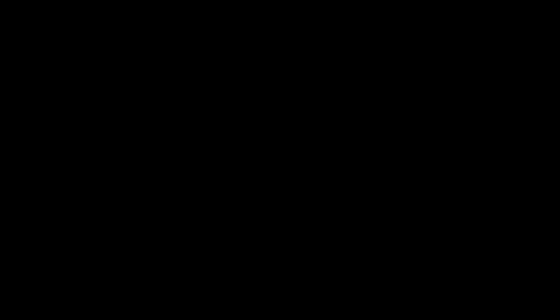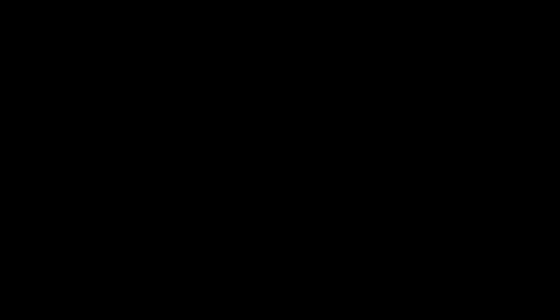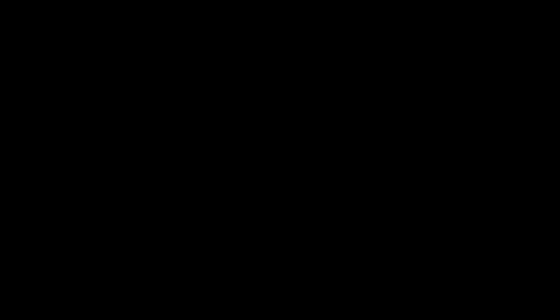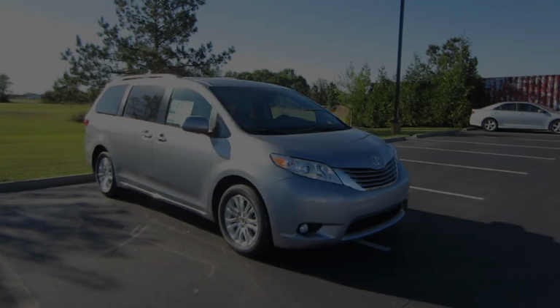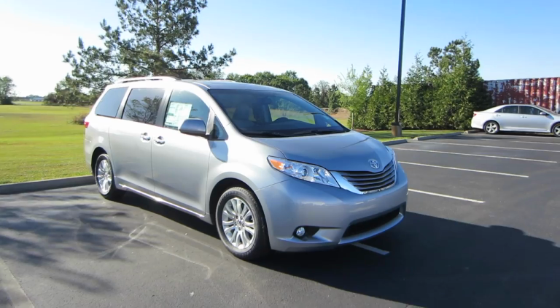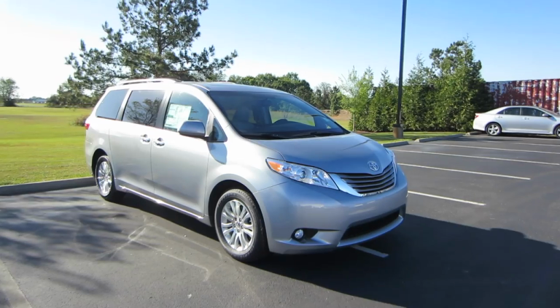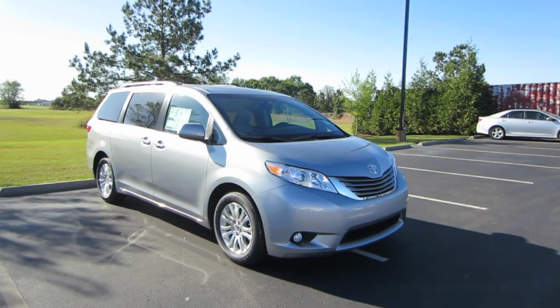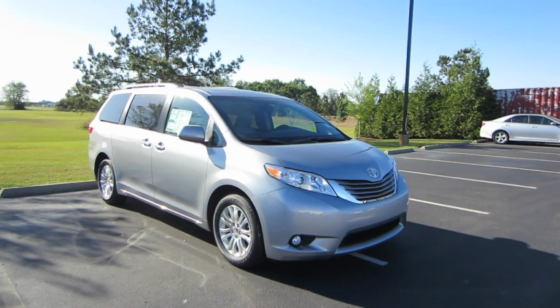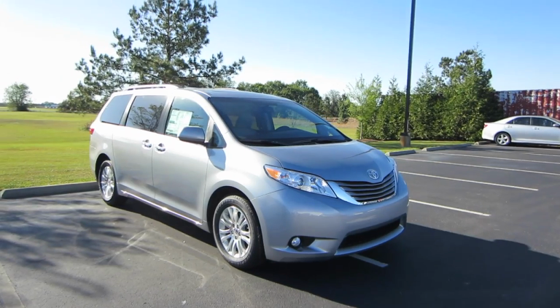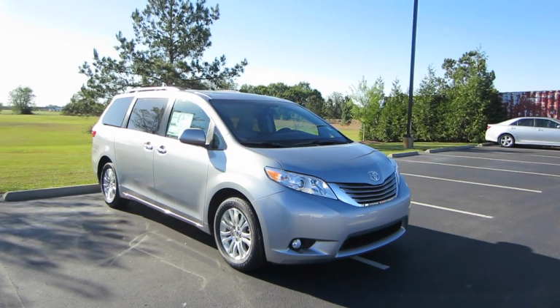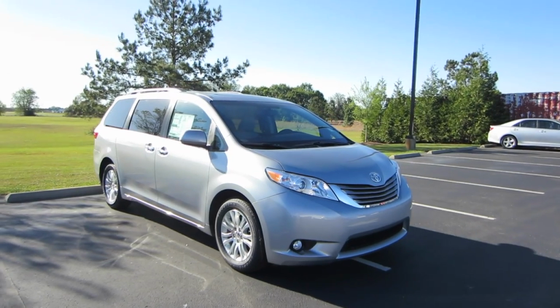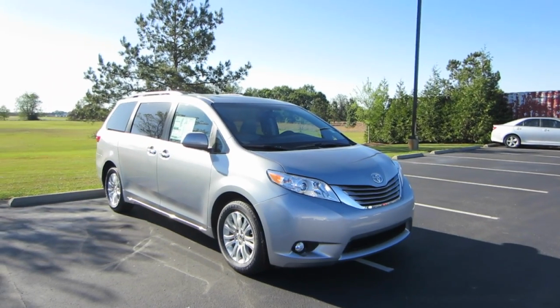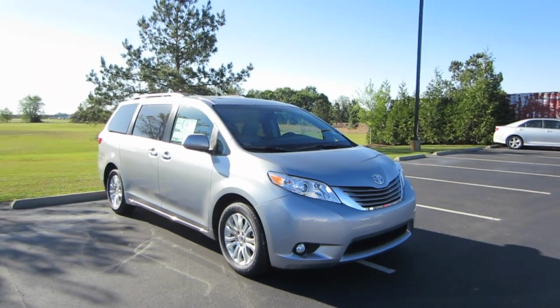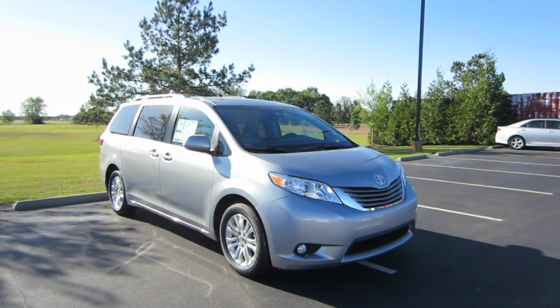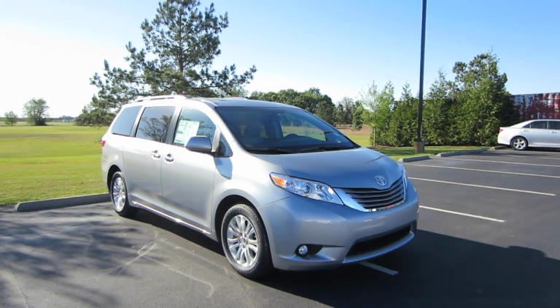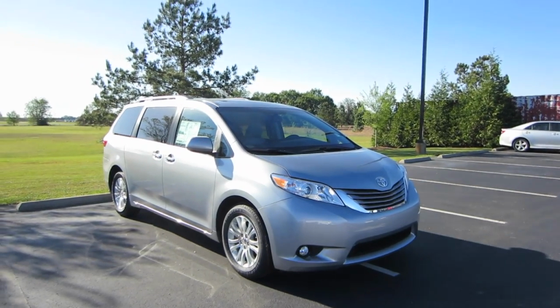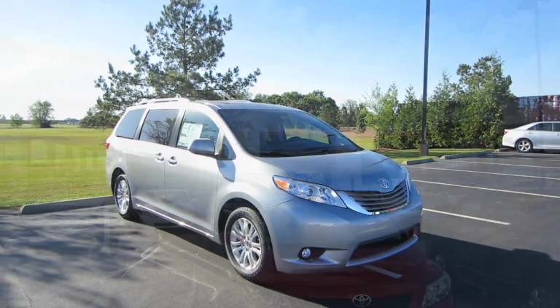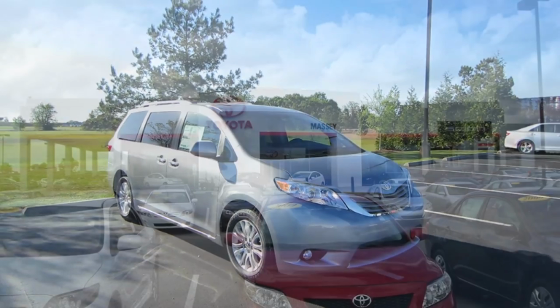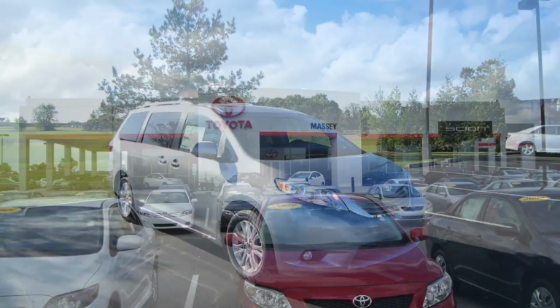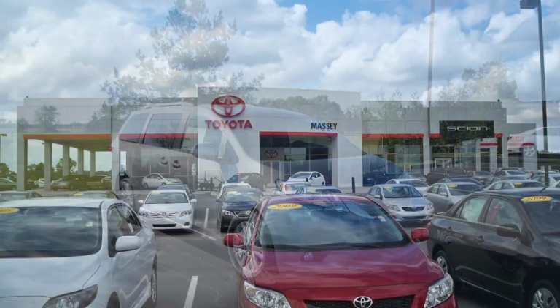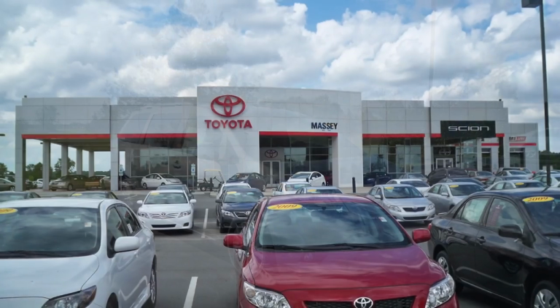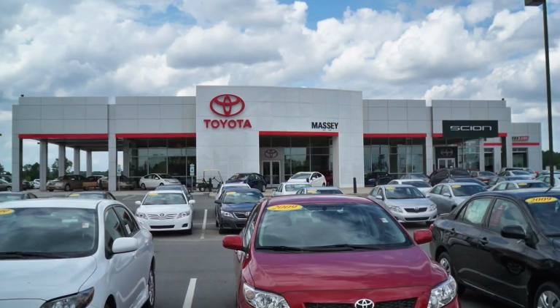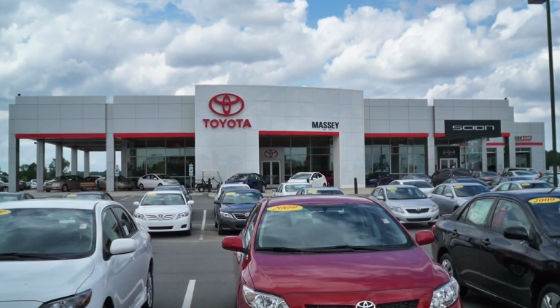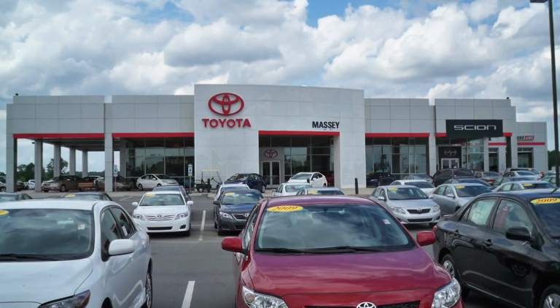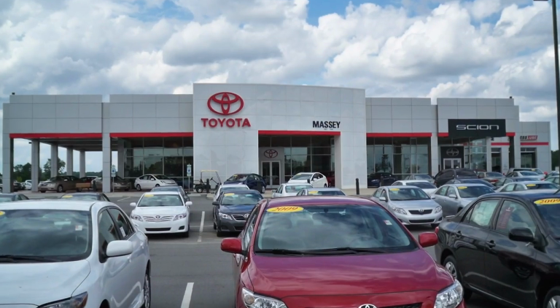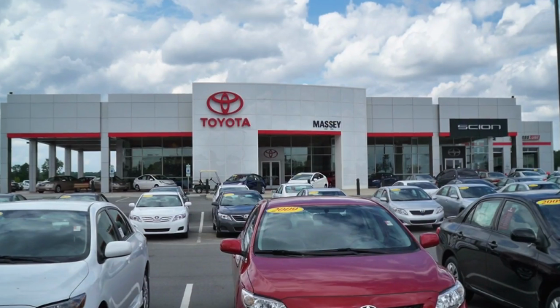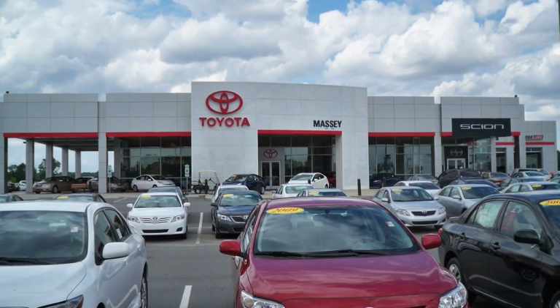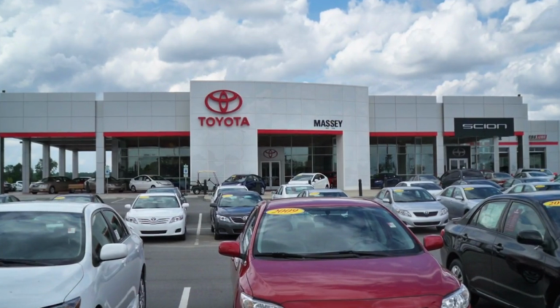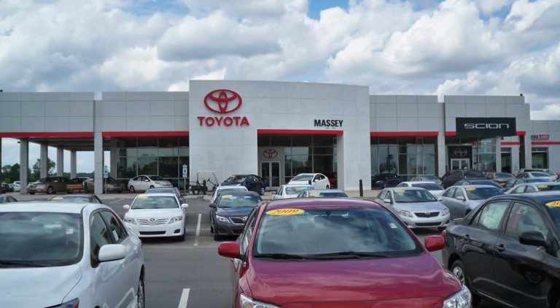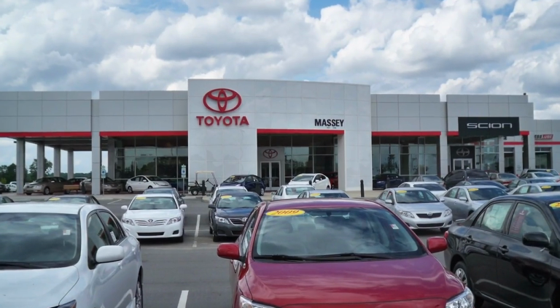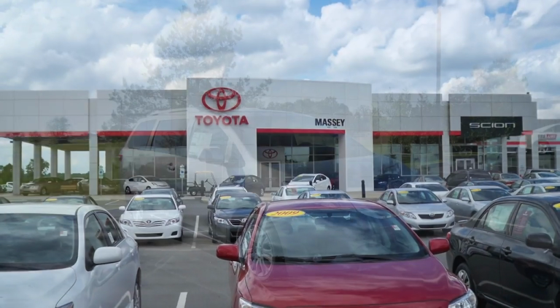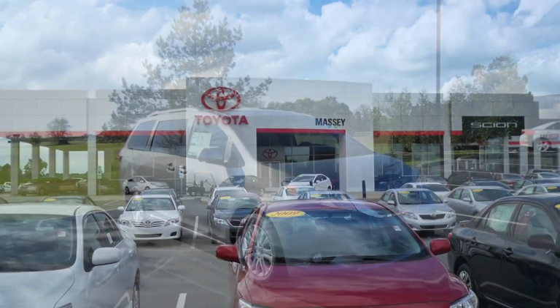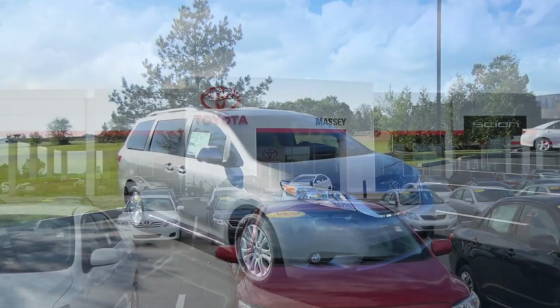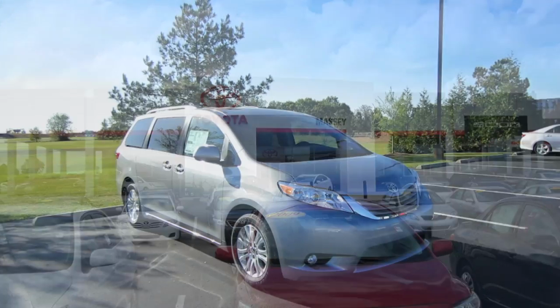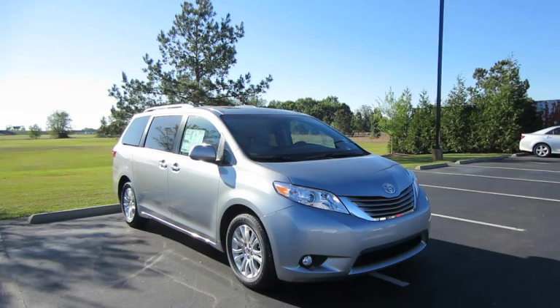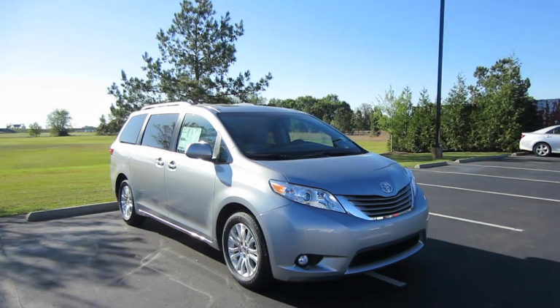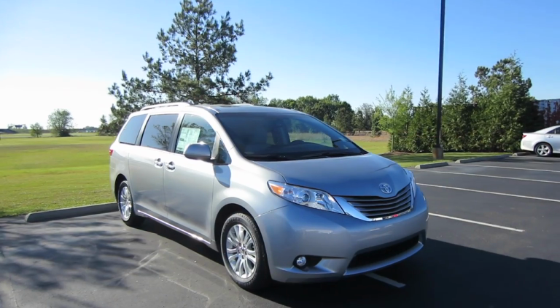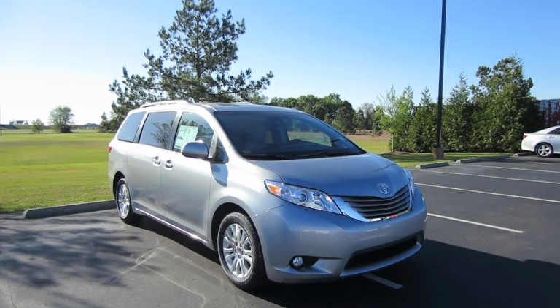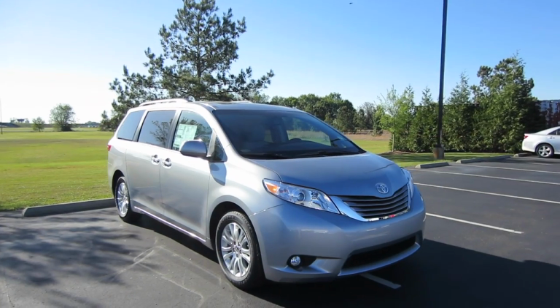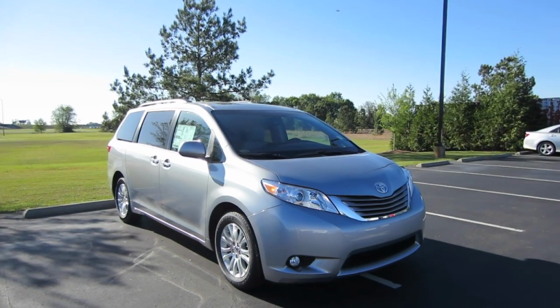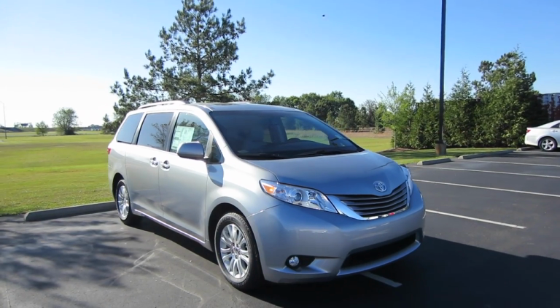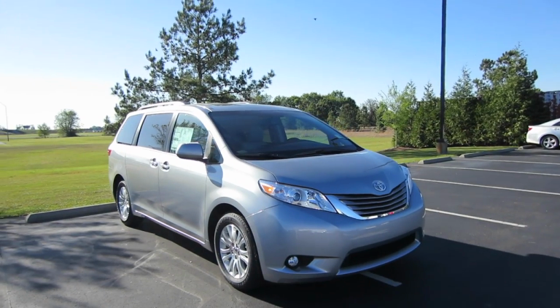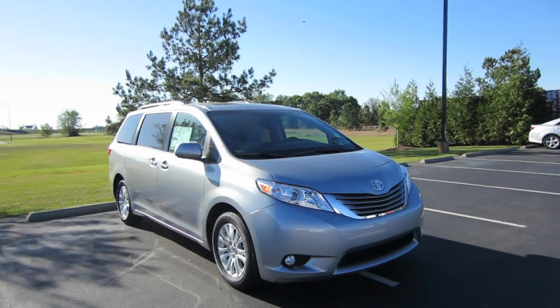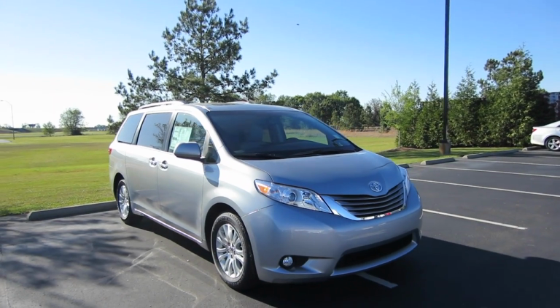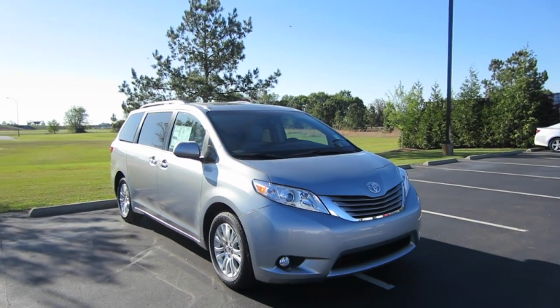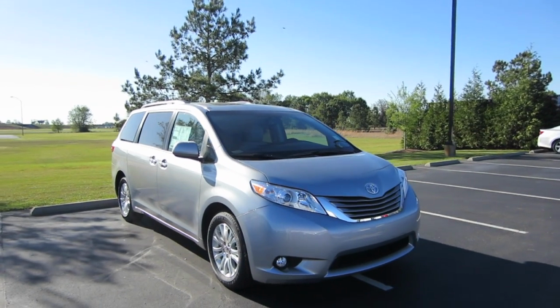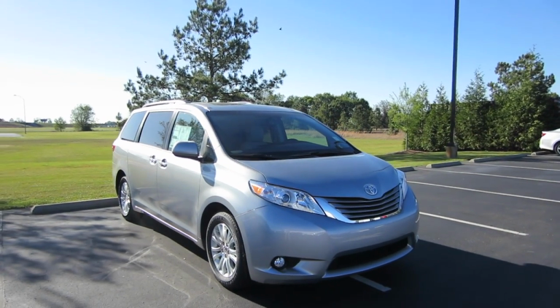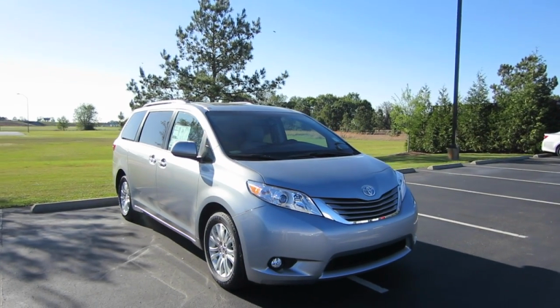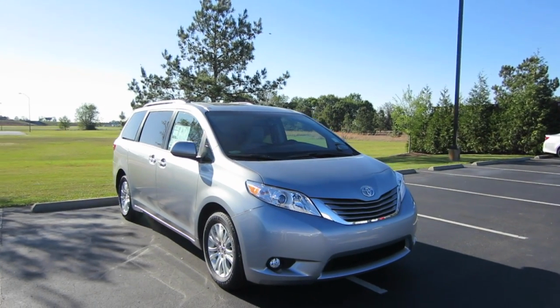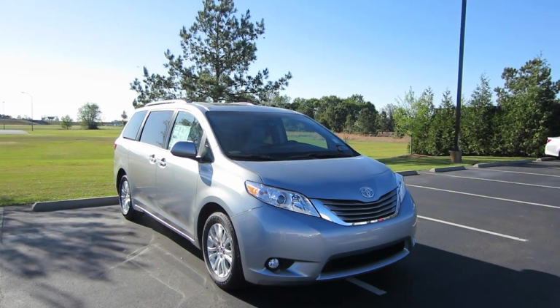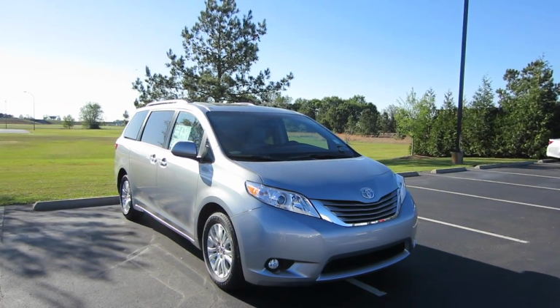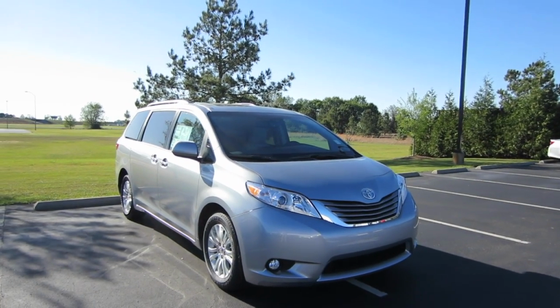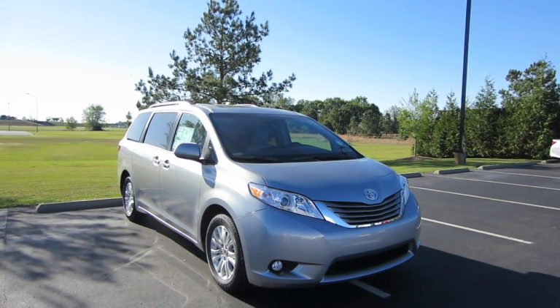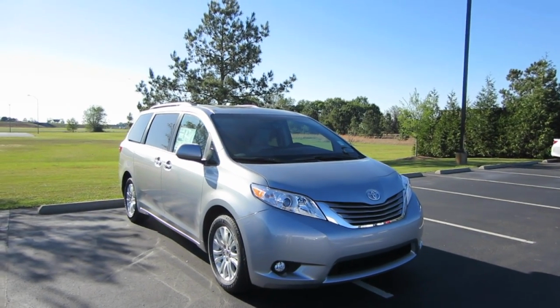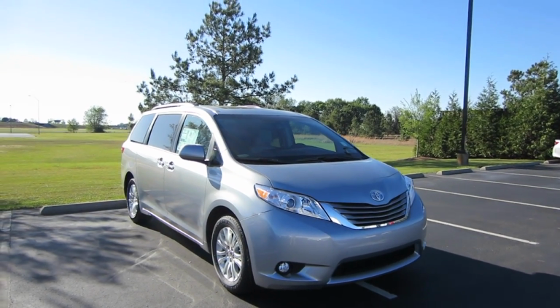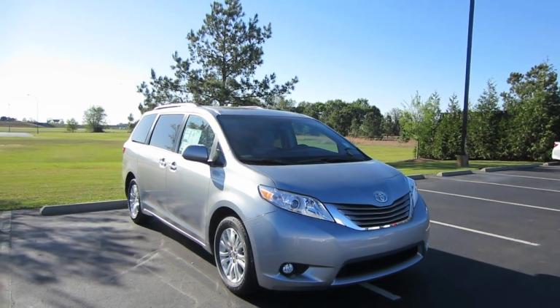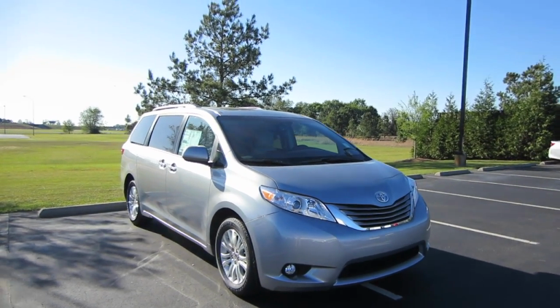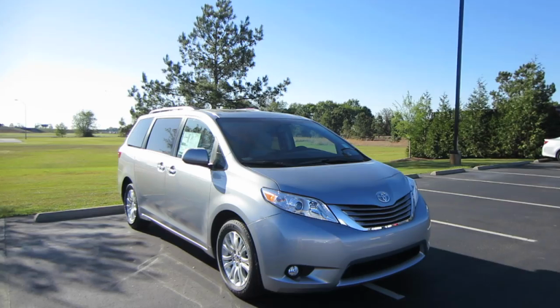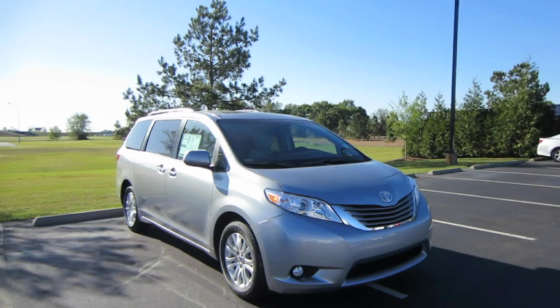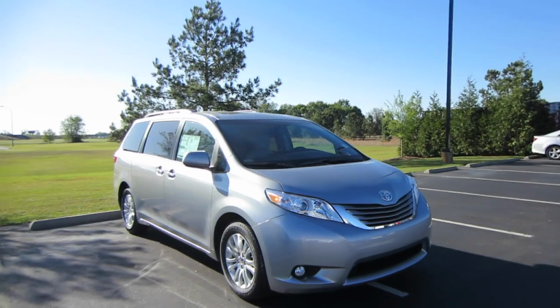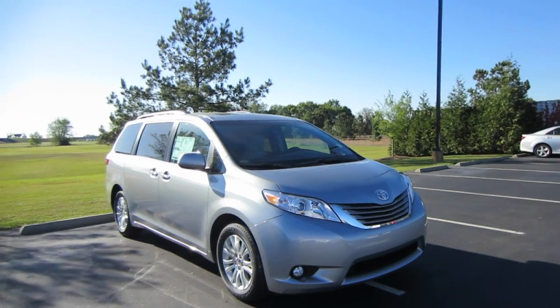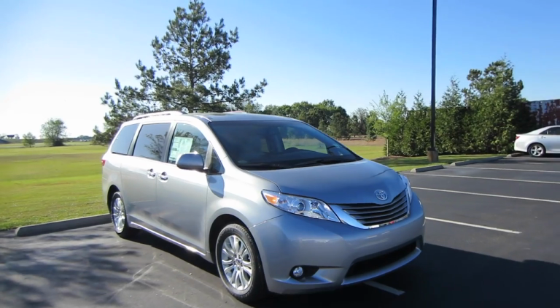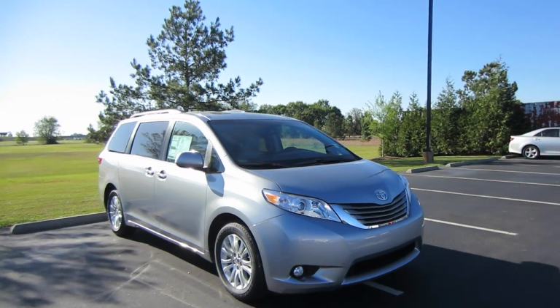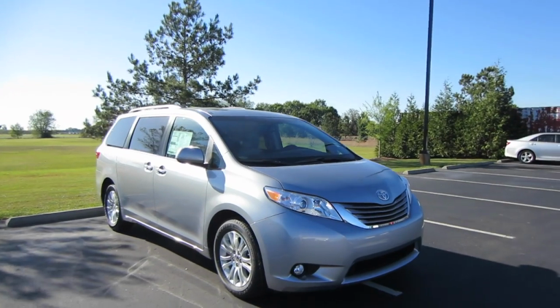Alrighty, hey guys, this is Garrison over at Massey Toyota. Here in front of me we have a 2016 Toyota Sienna XLE.